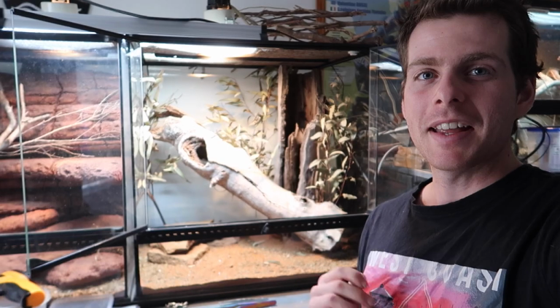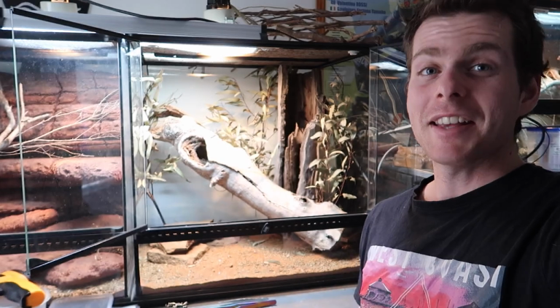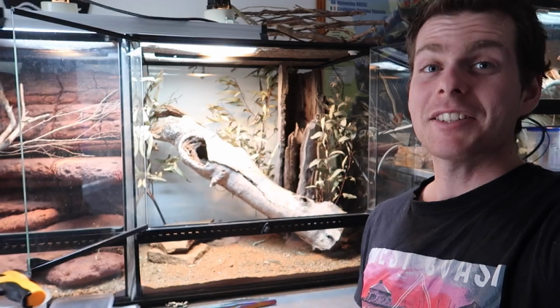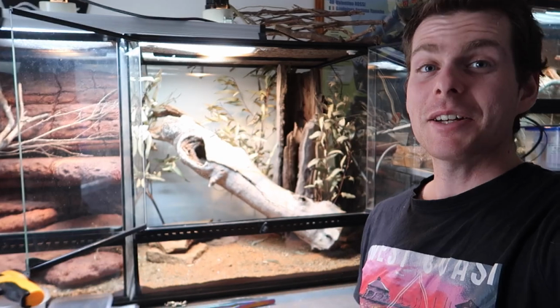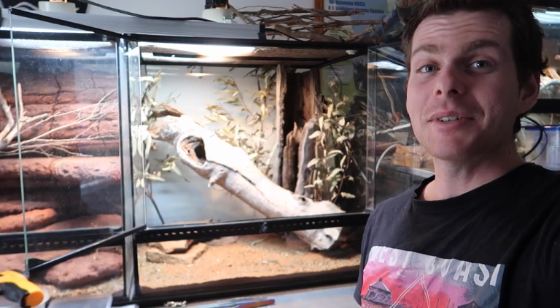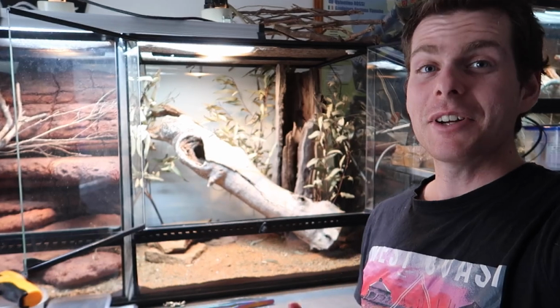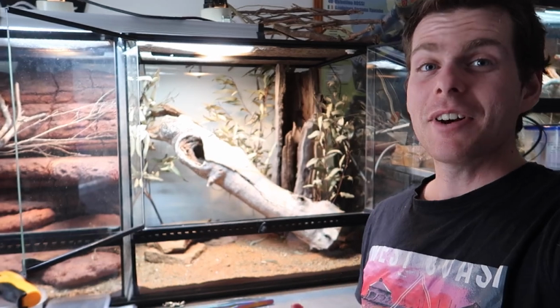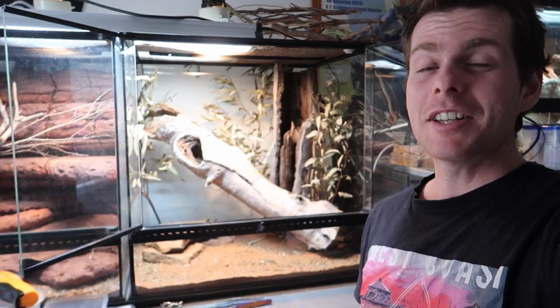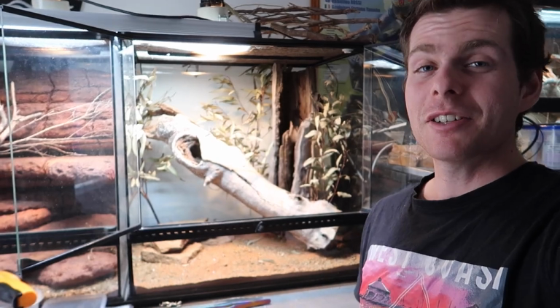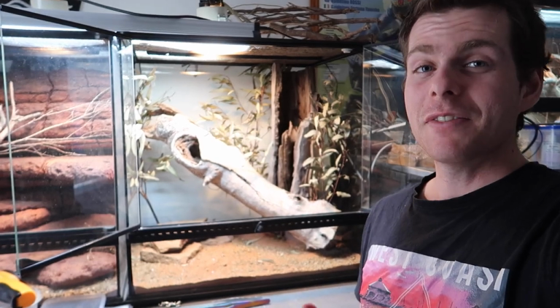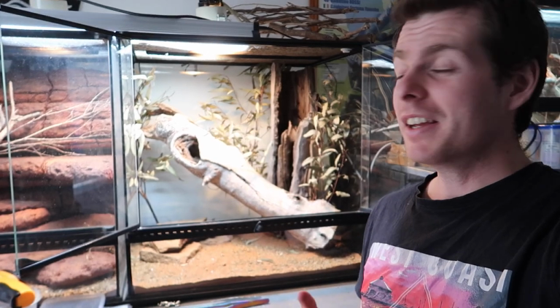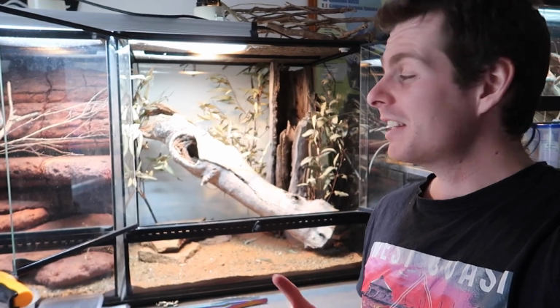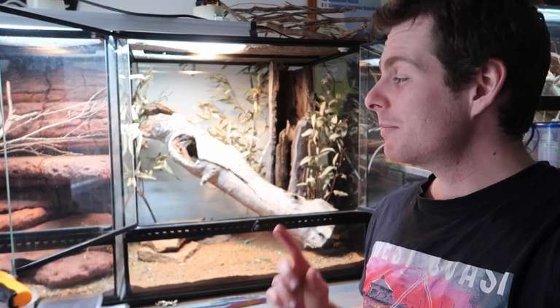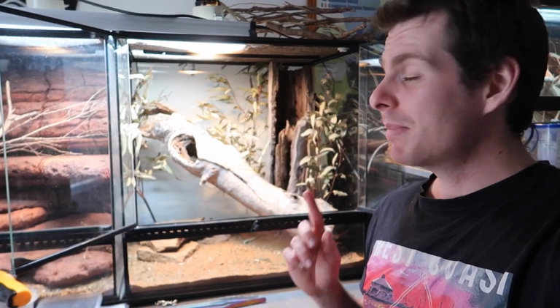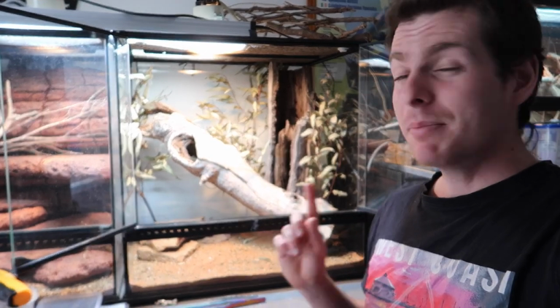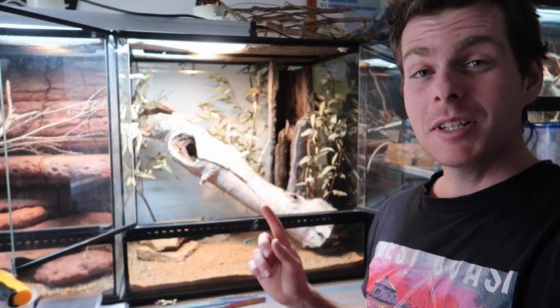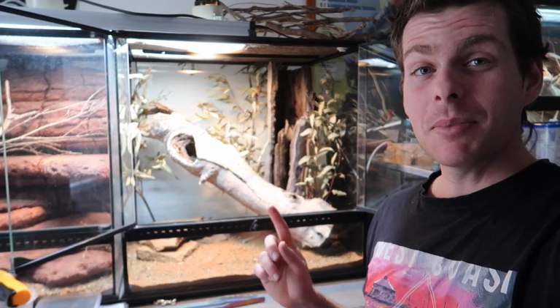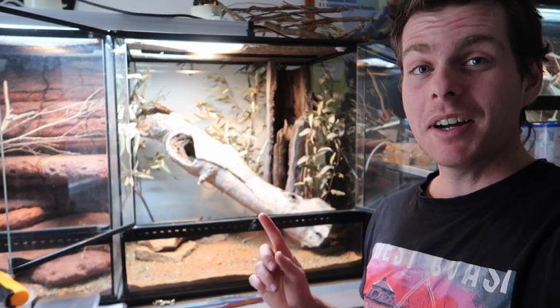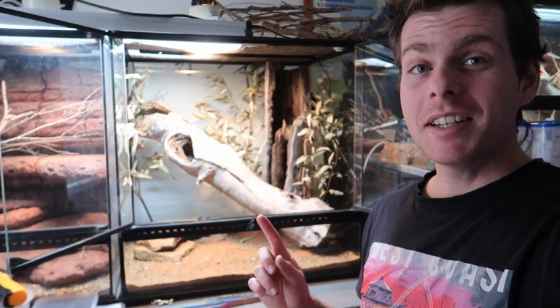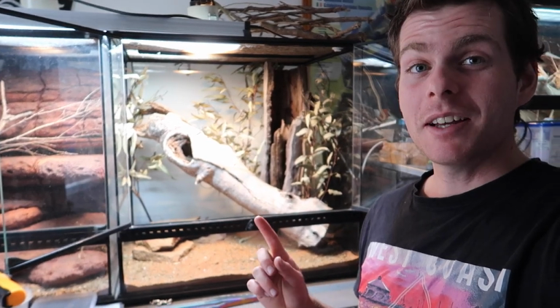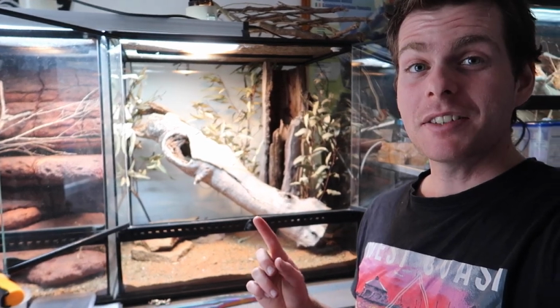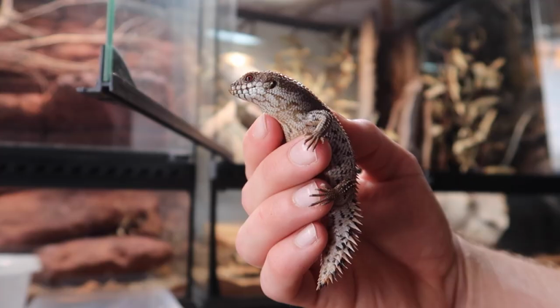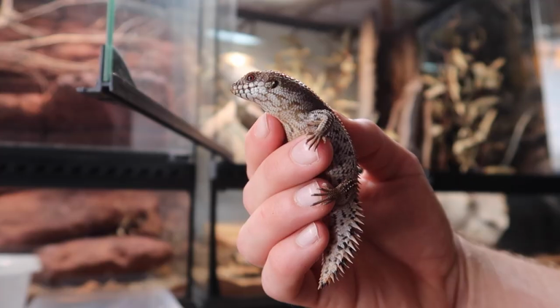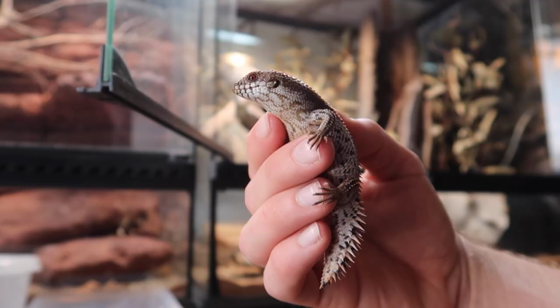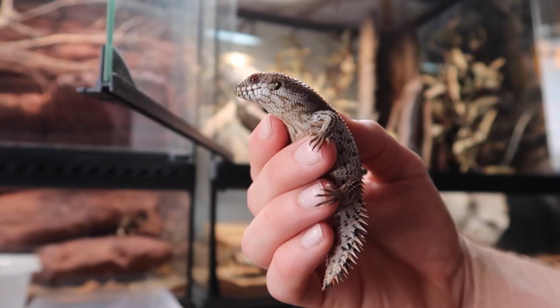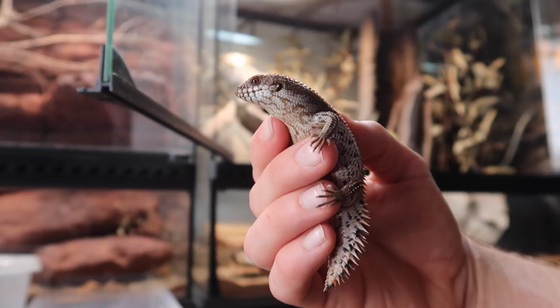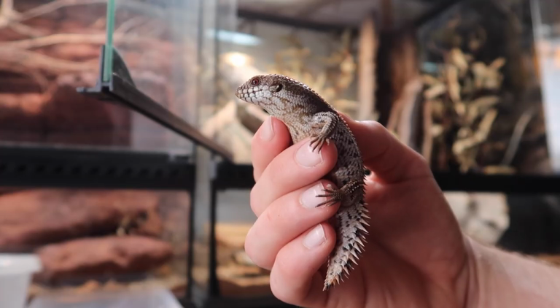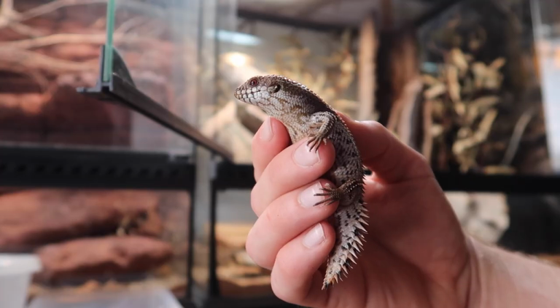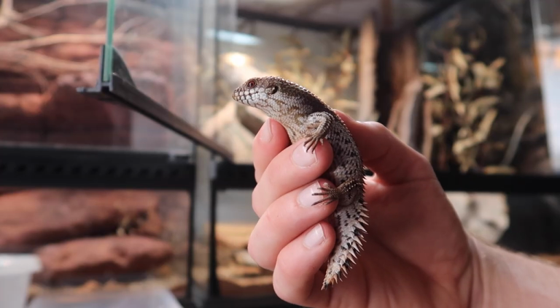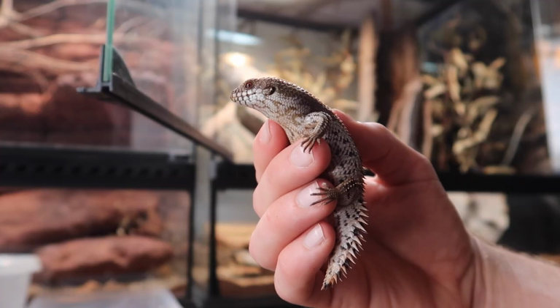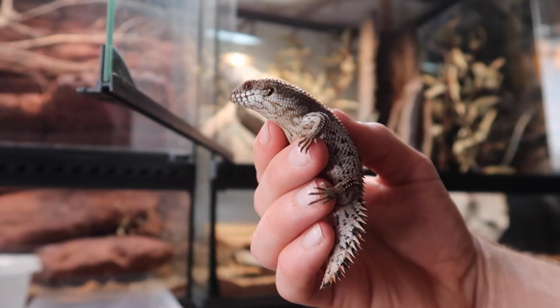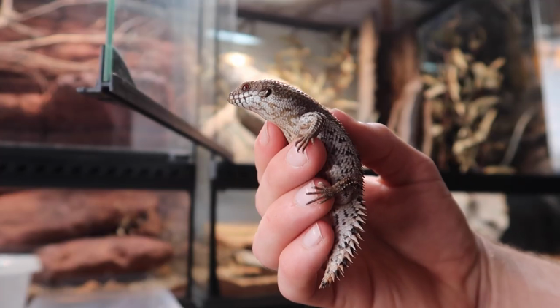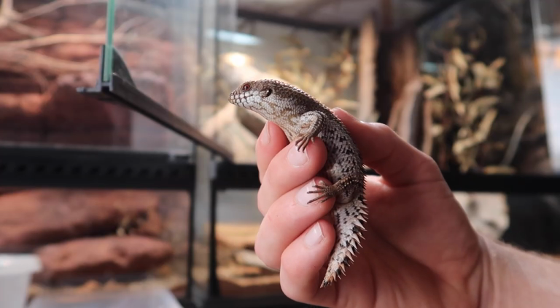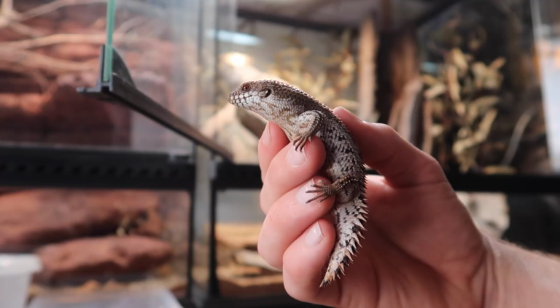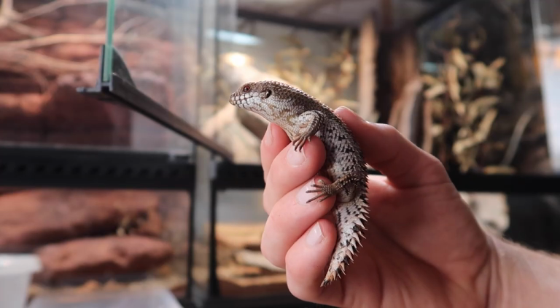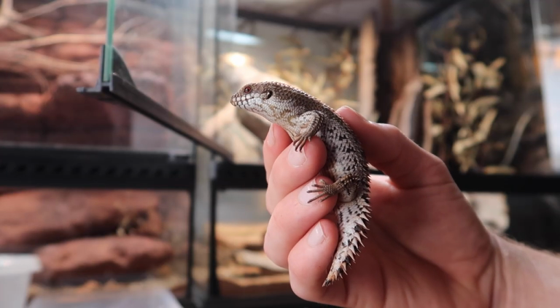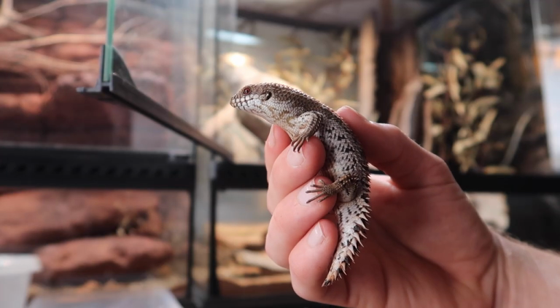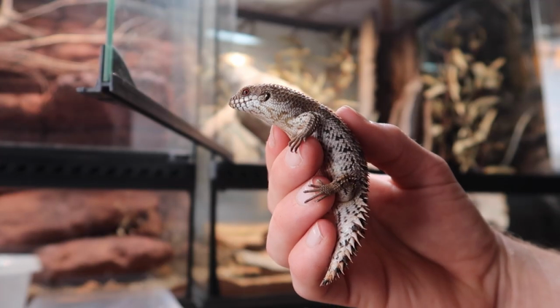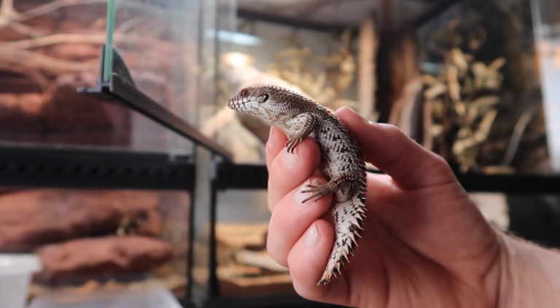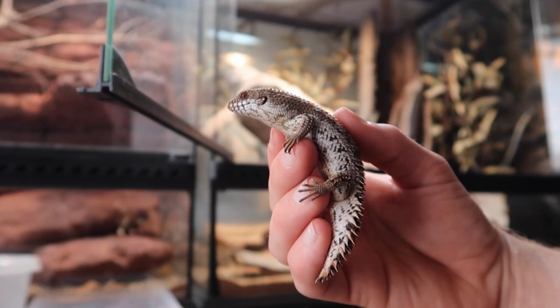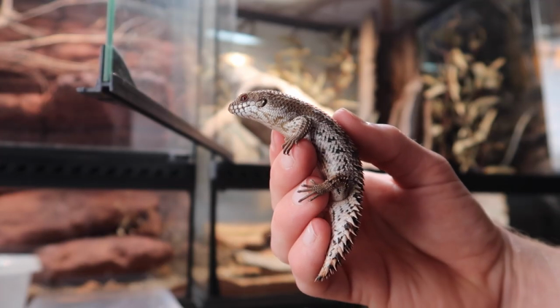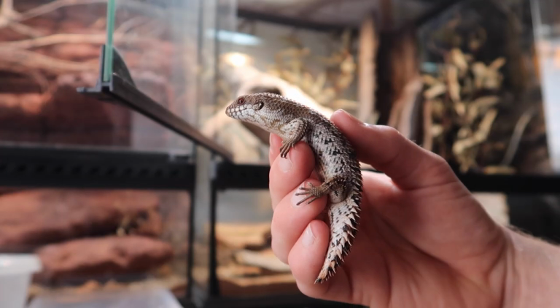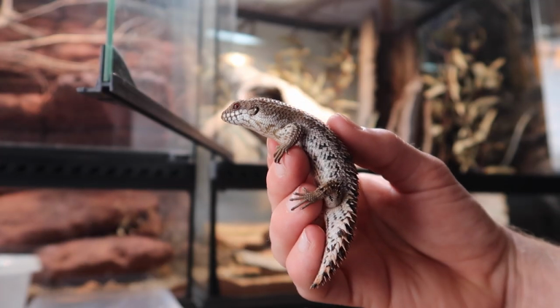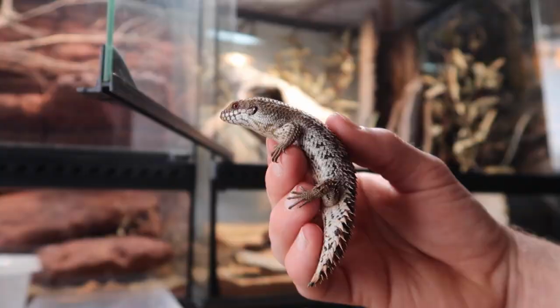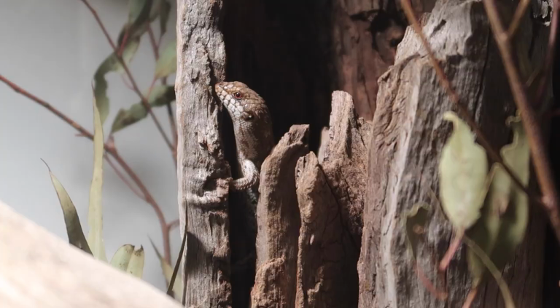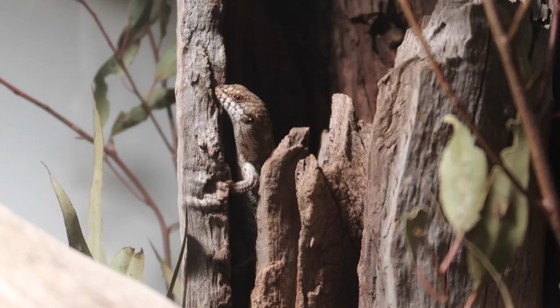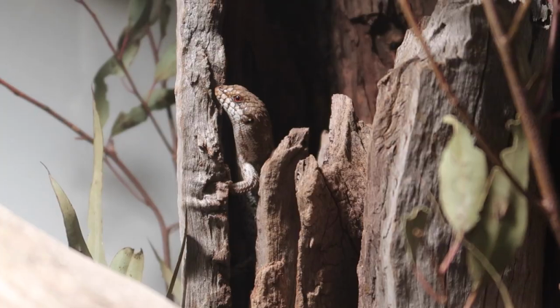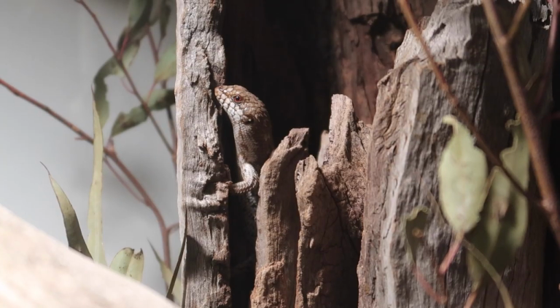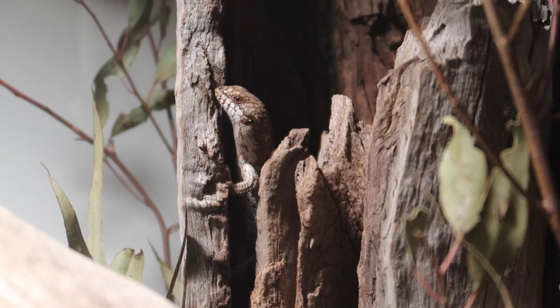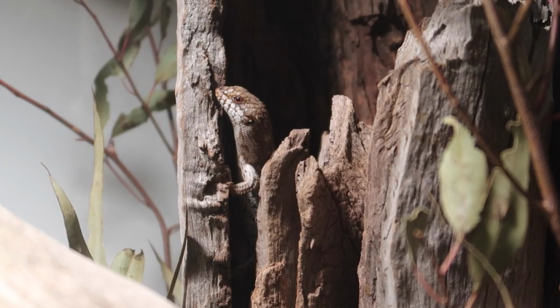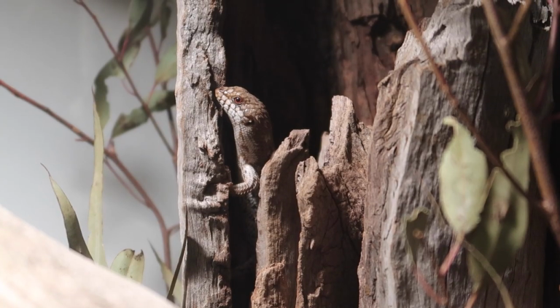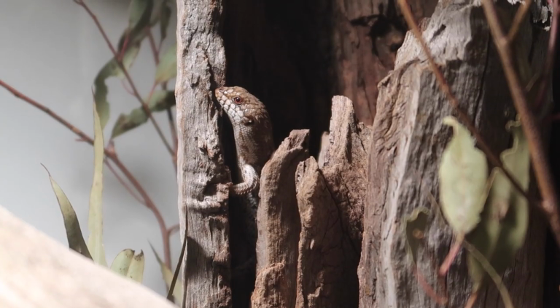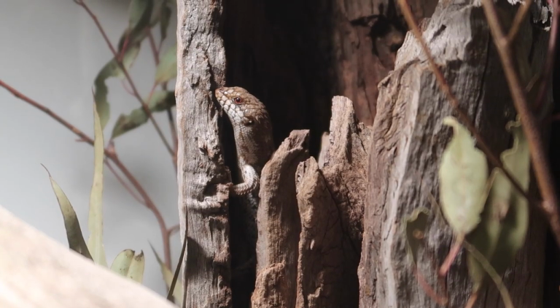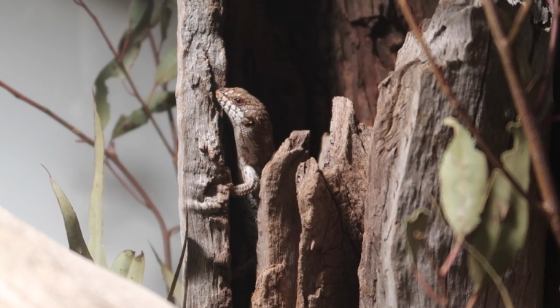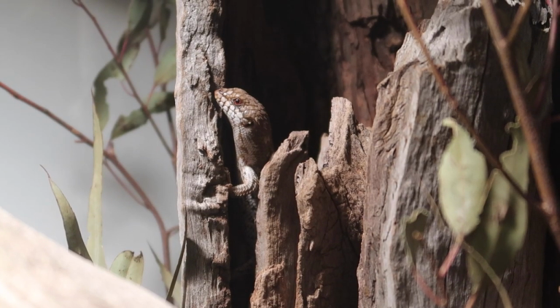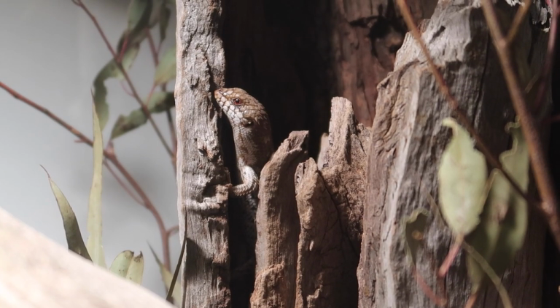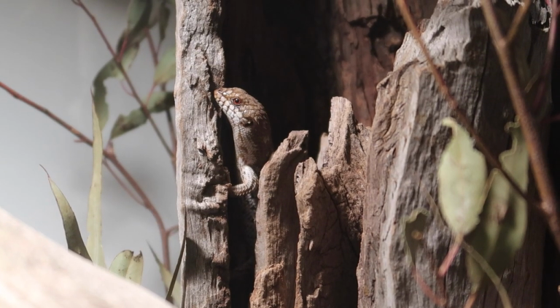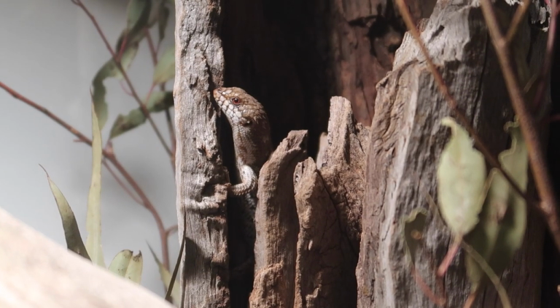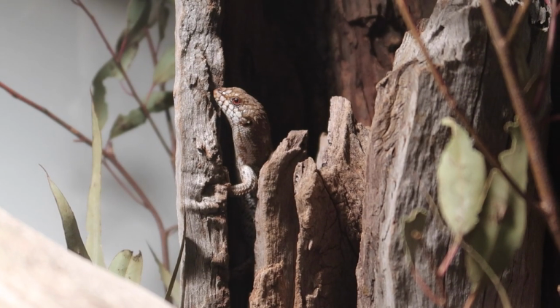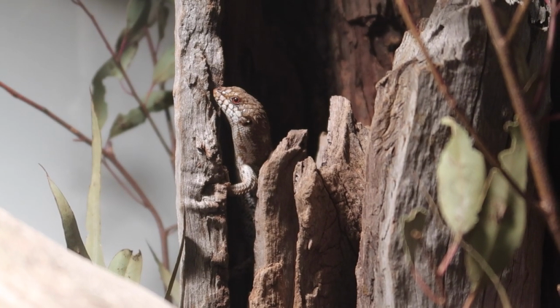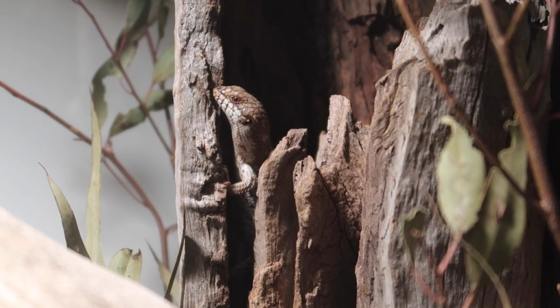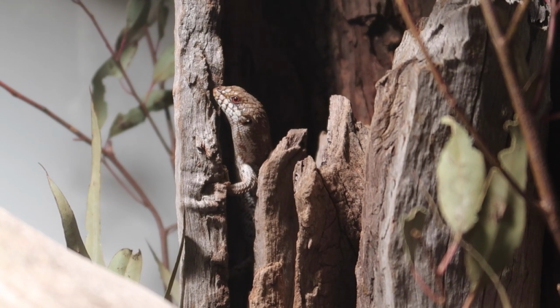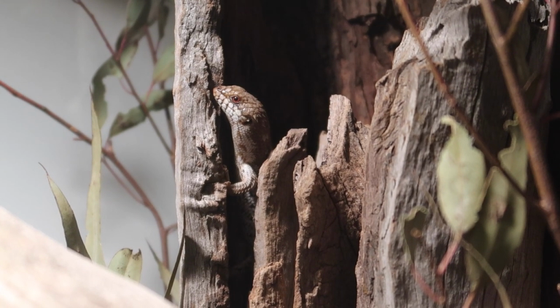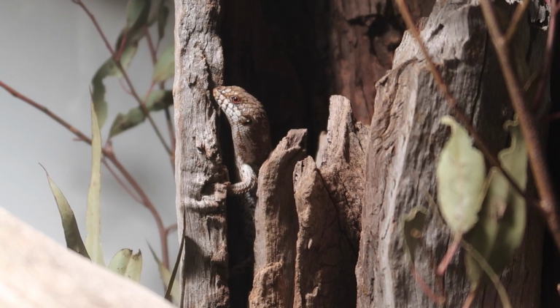Hey, how's it going guys? So I've had these pygmy spiny tail skinks for quite a while now and I've noticed a few things in their behavior that makes me want to change up their exhibit.